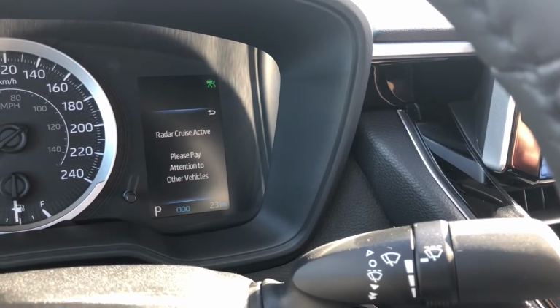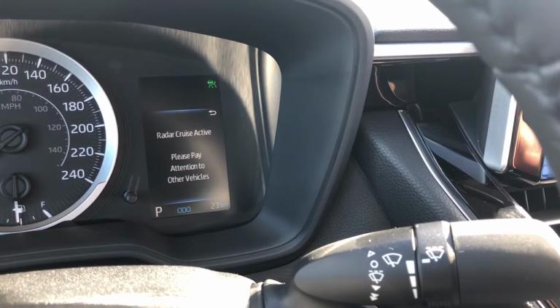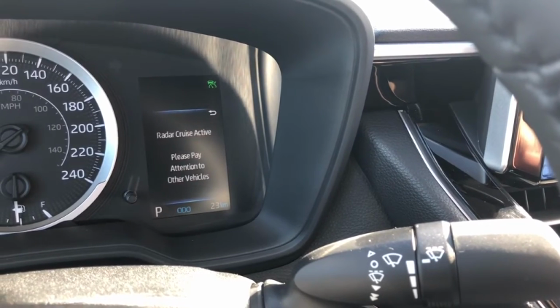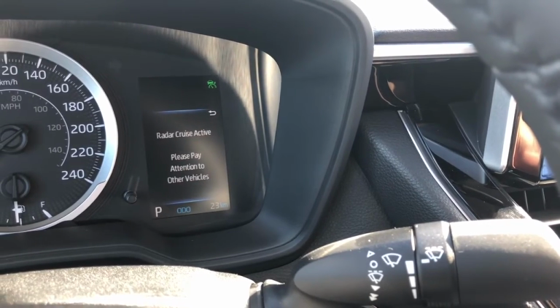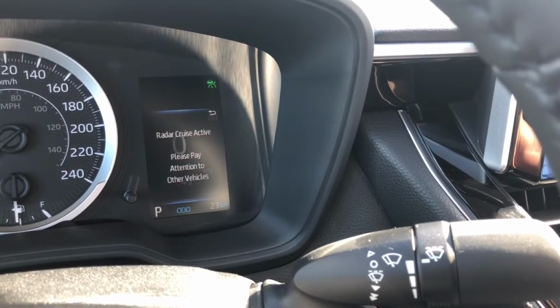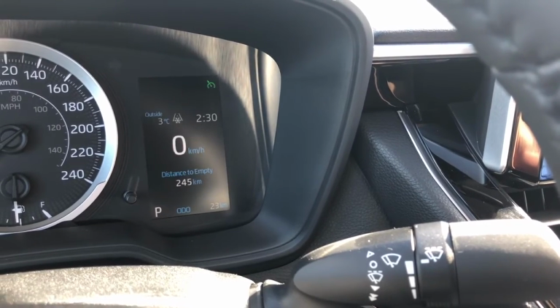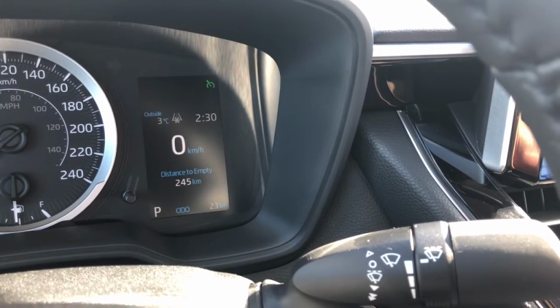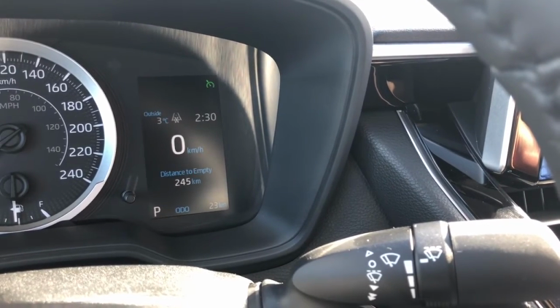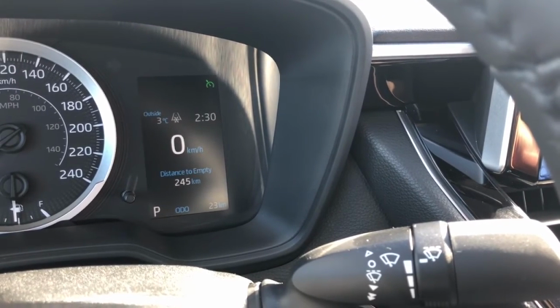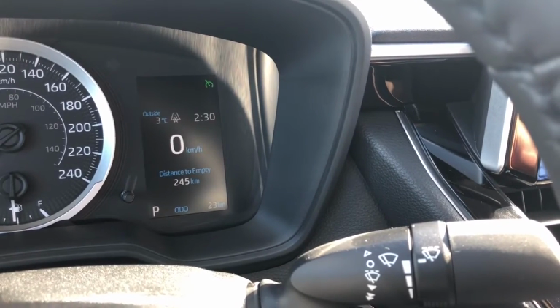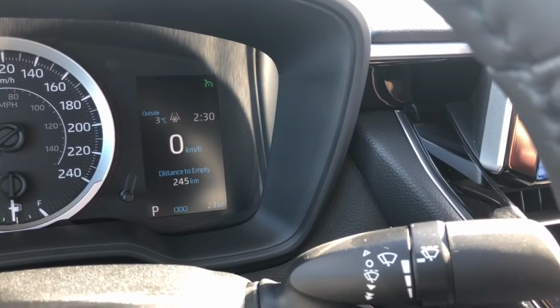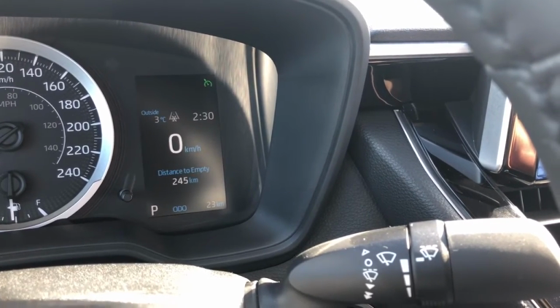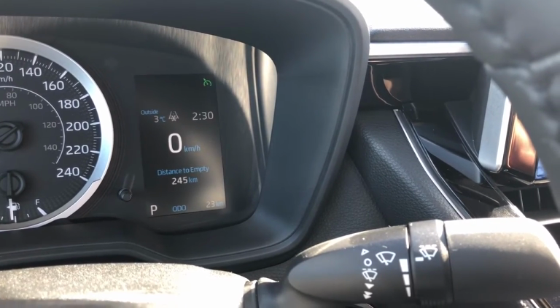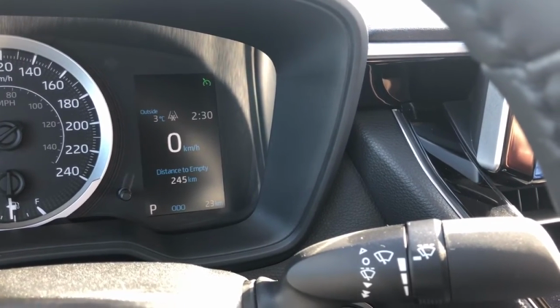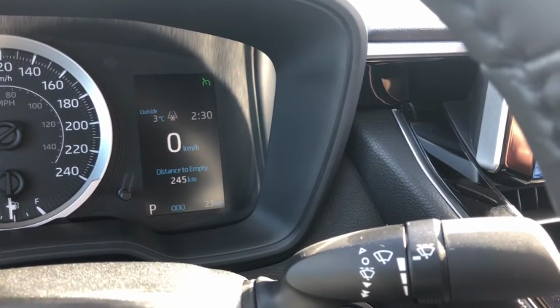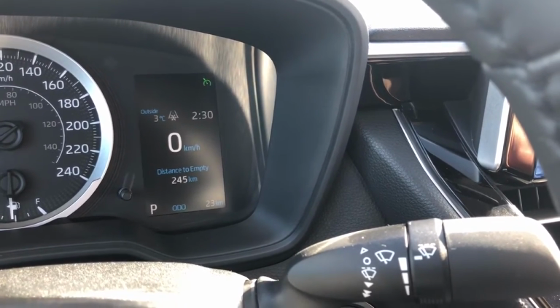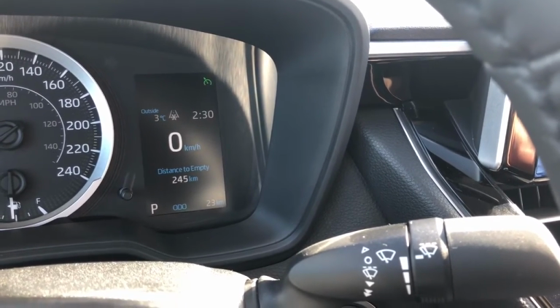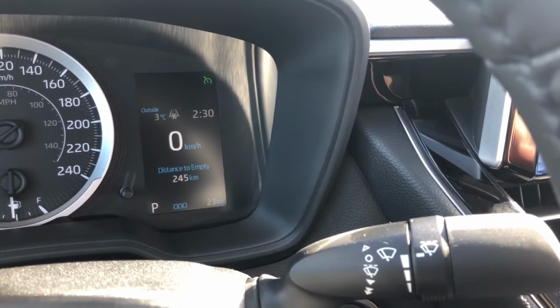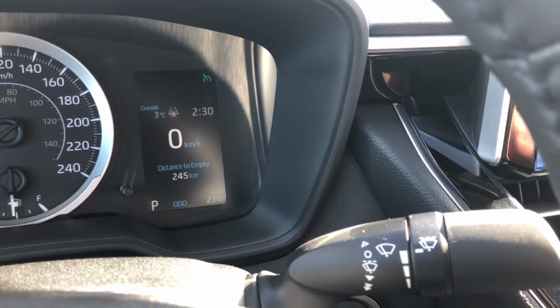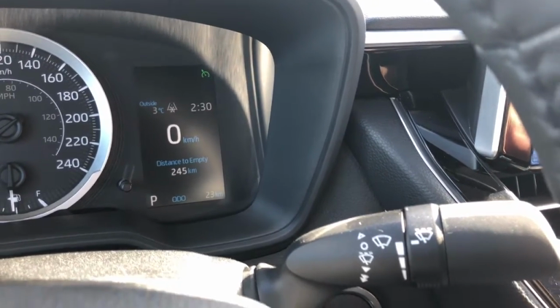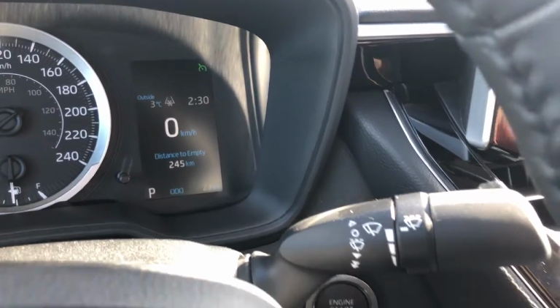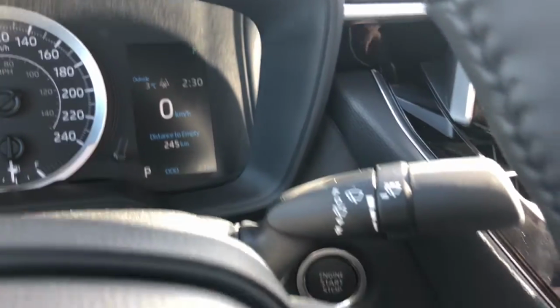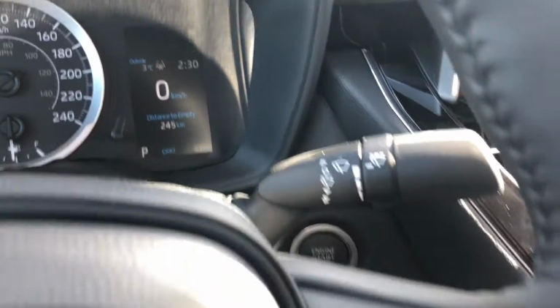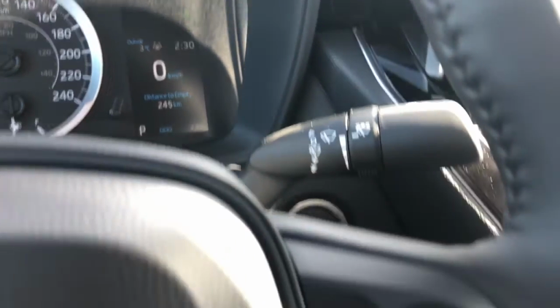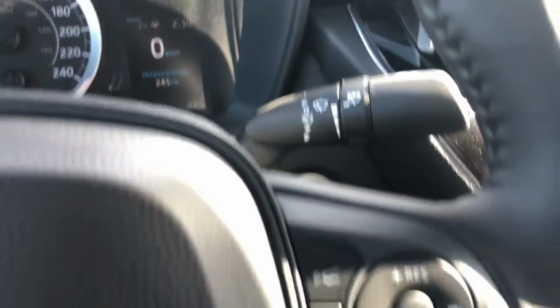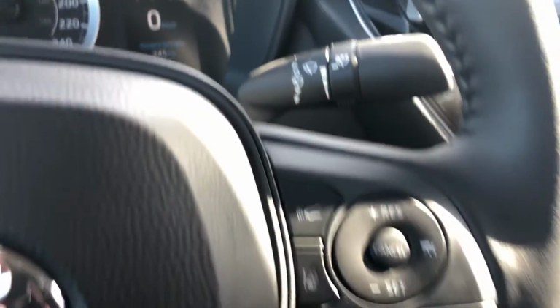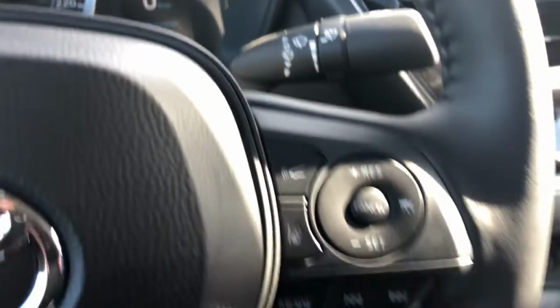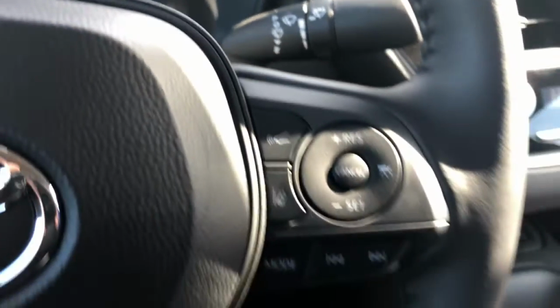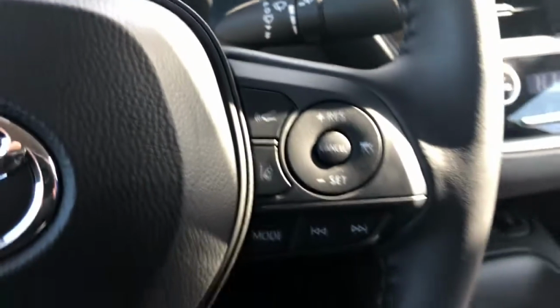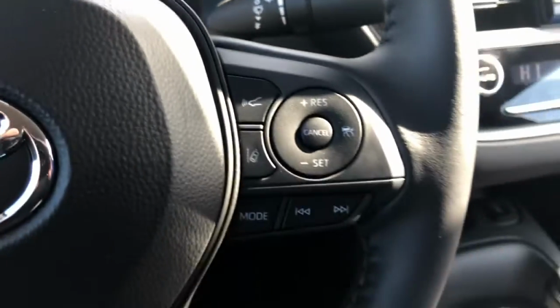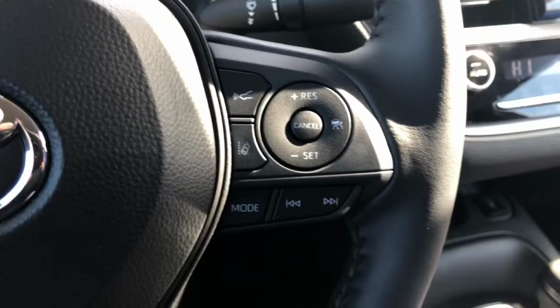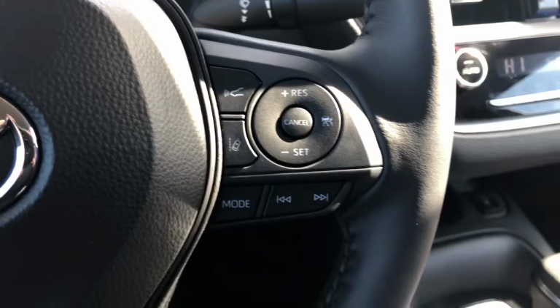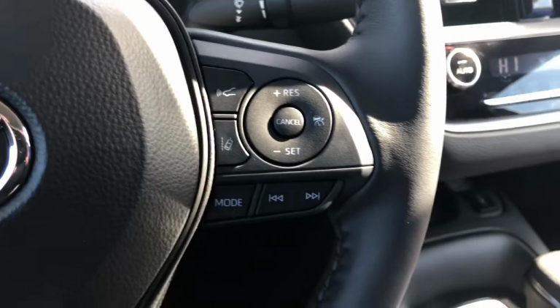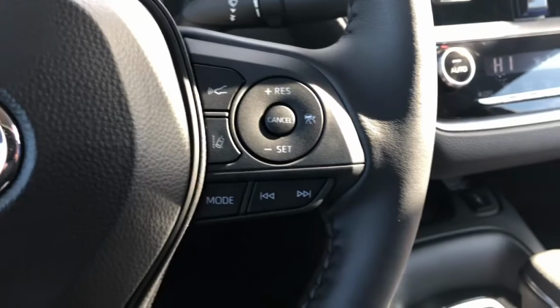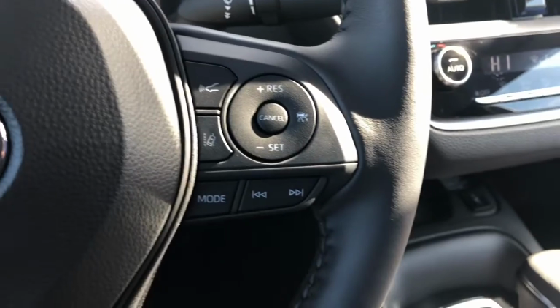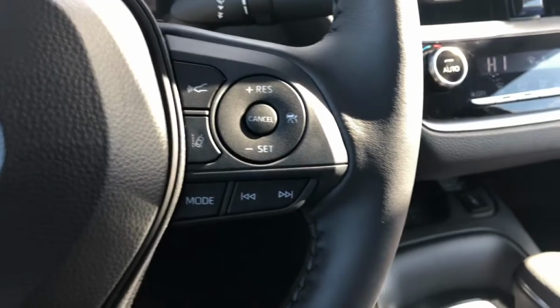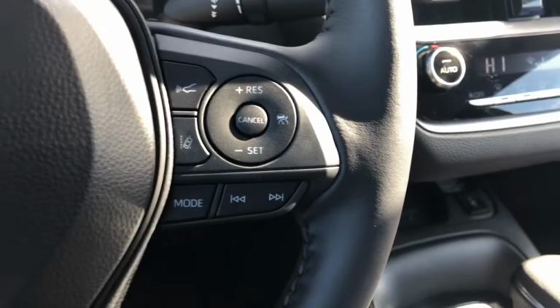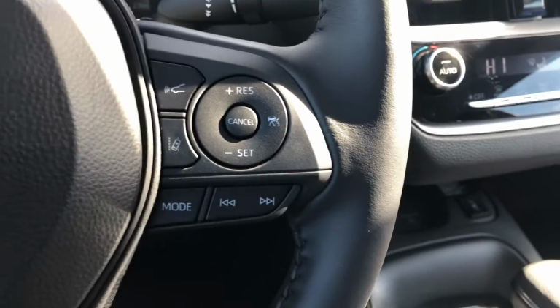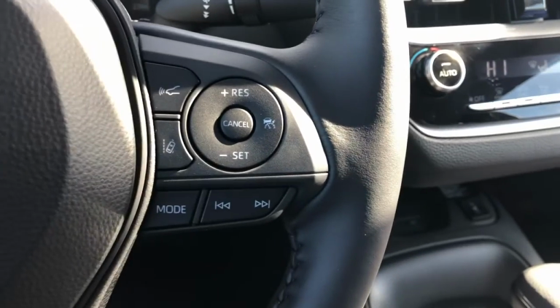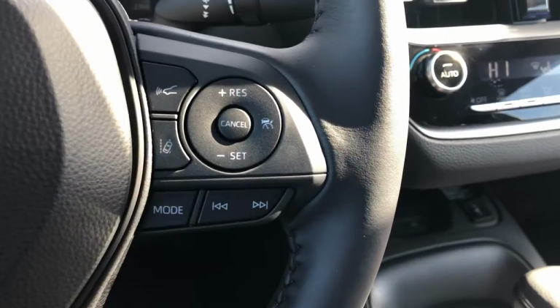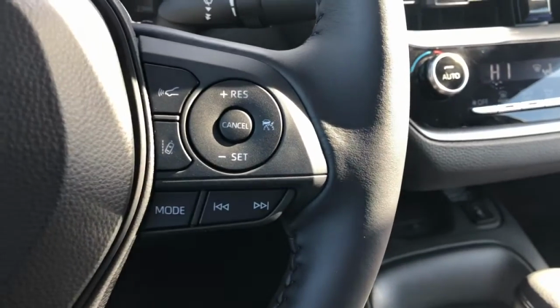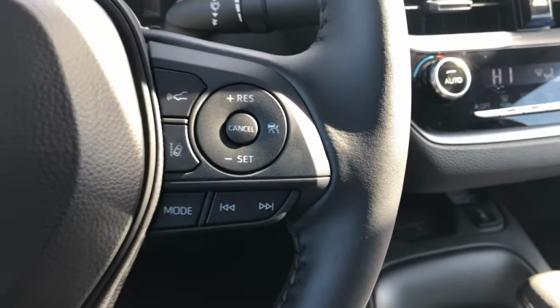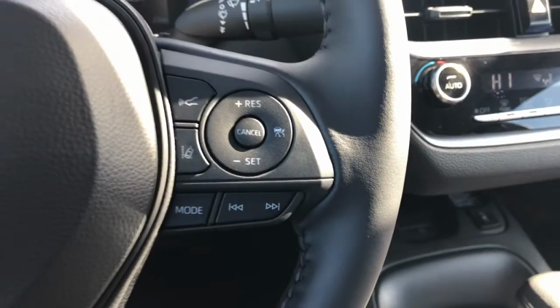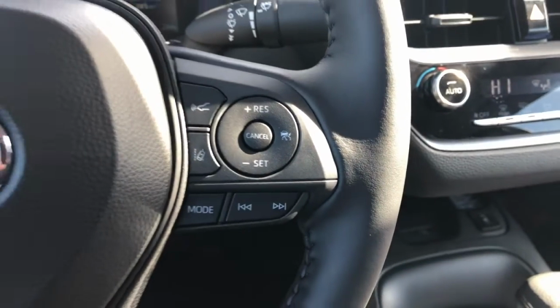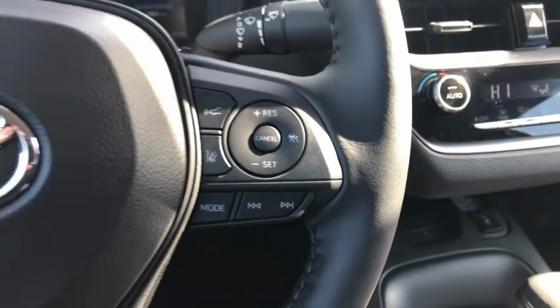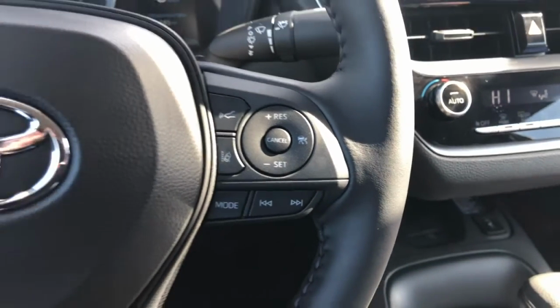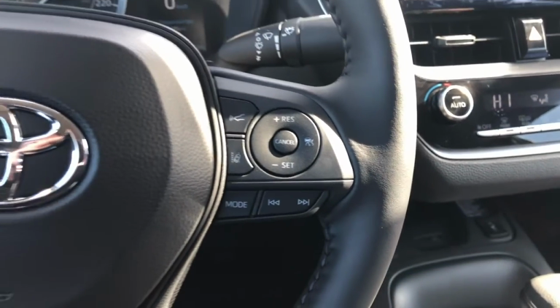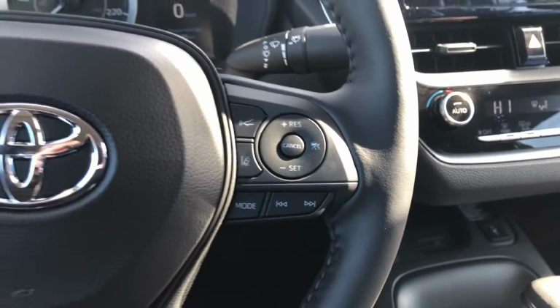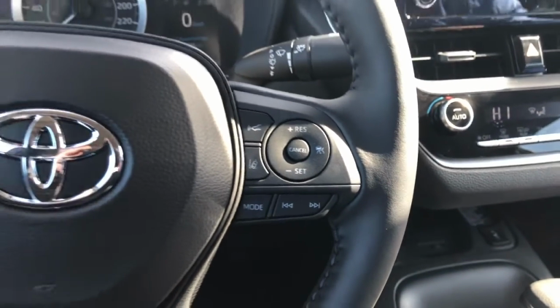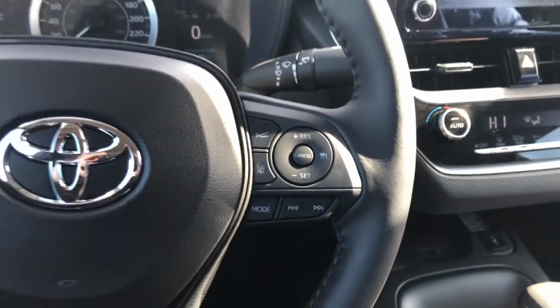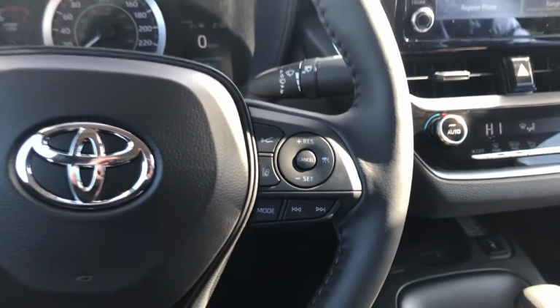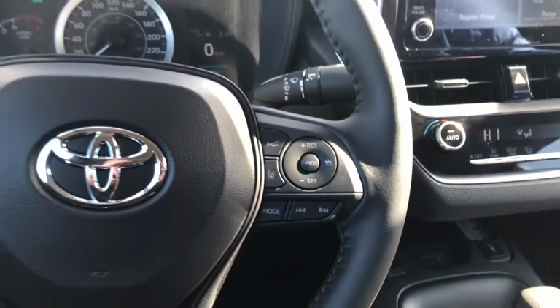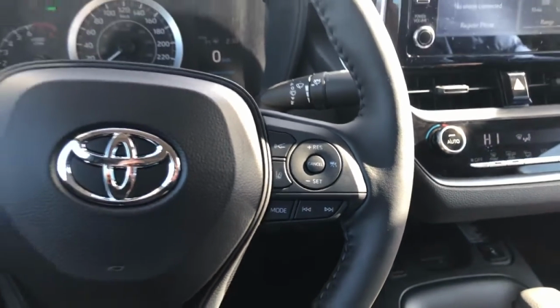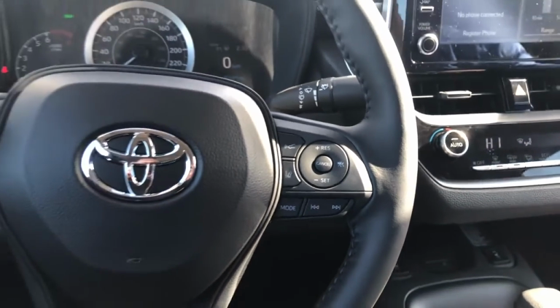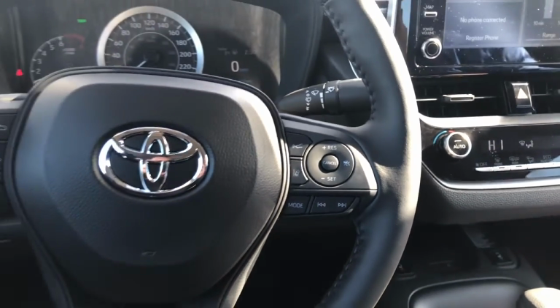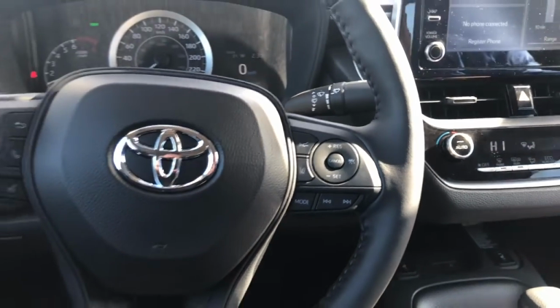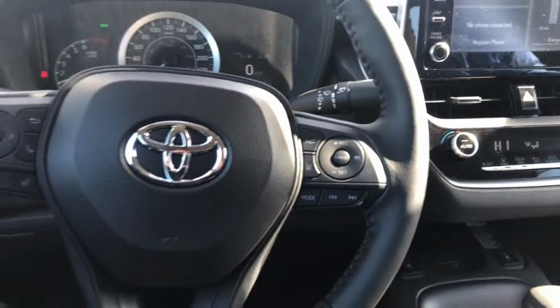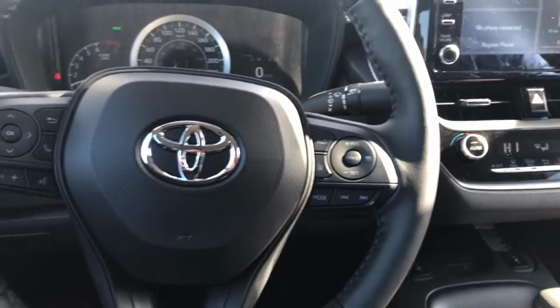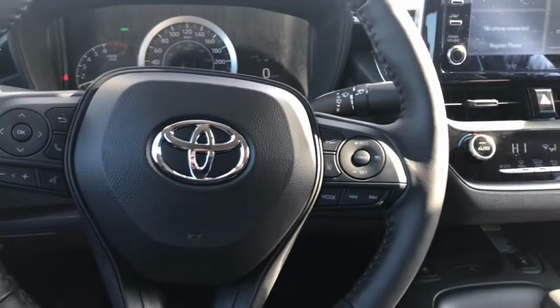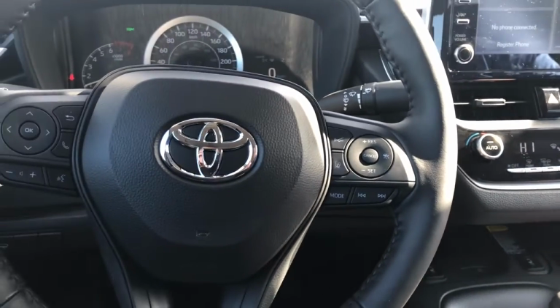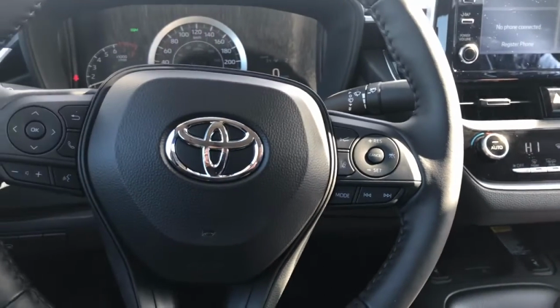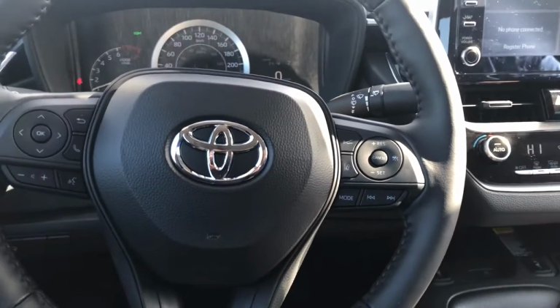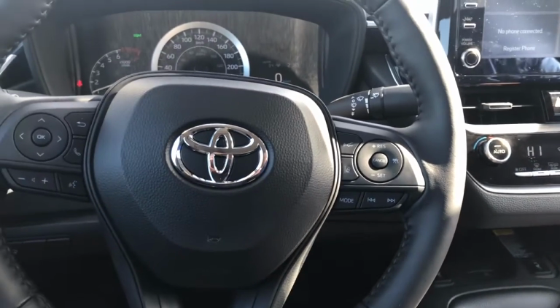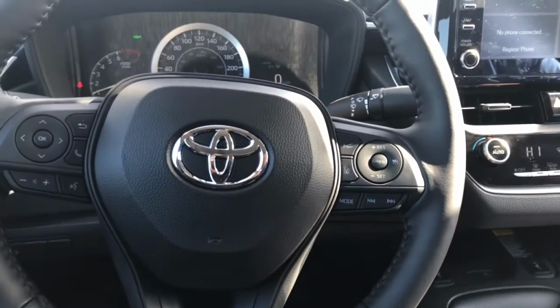But if you were to turn the cruise control on and hold in on the on/off switch for three seconds, it bypasses the Radar Cruise so you can still use cruise control.